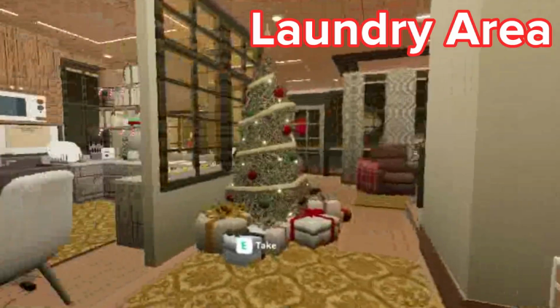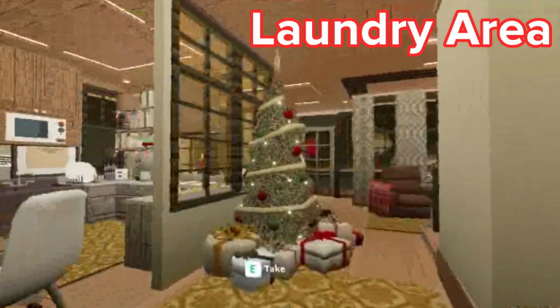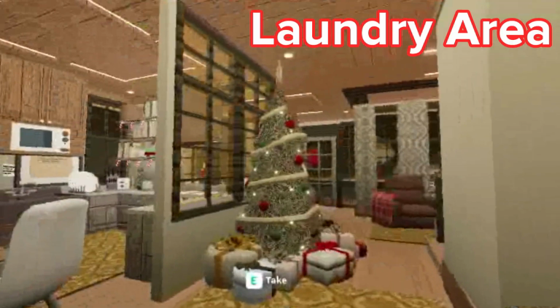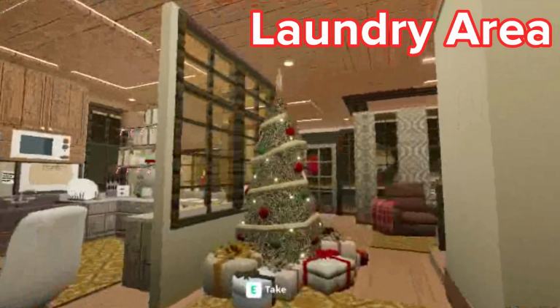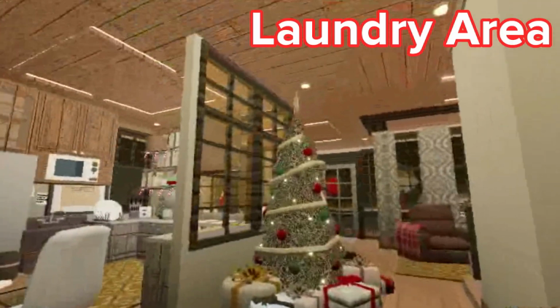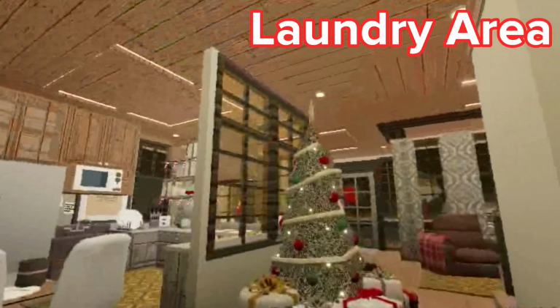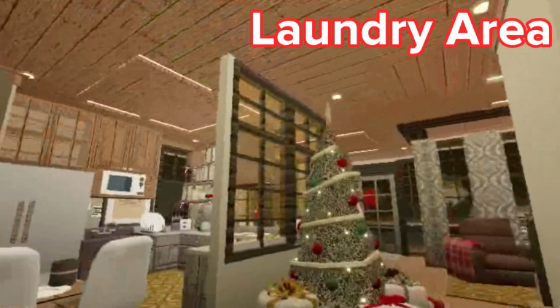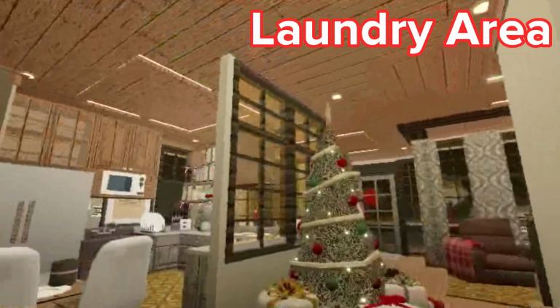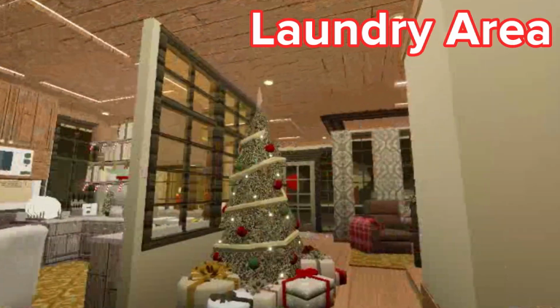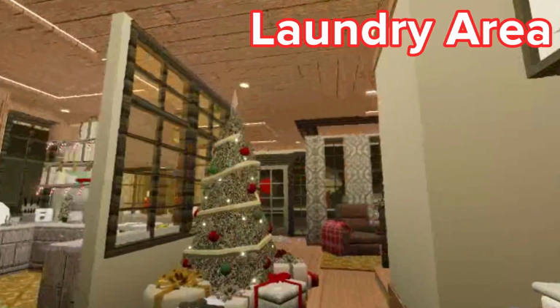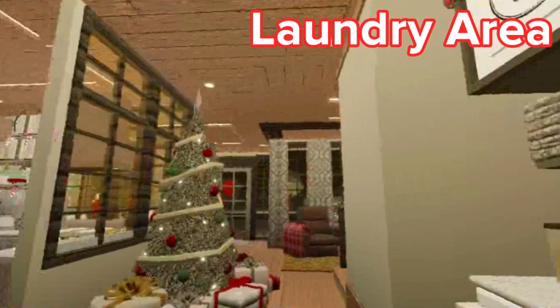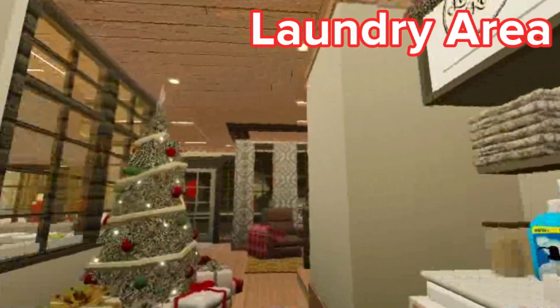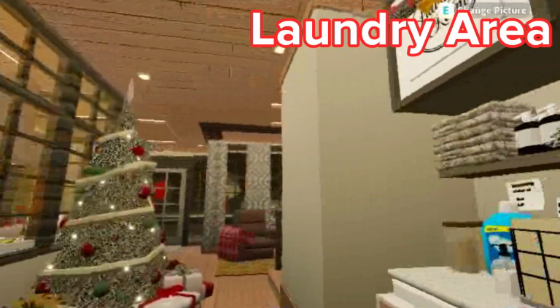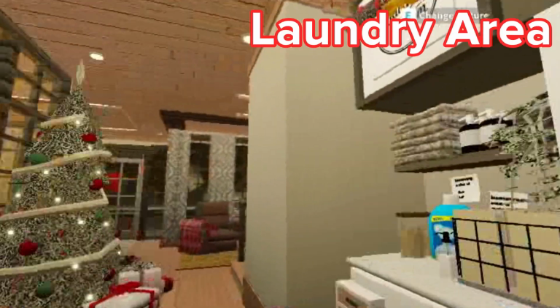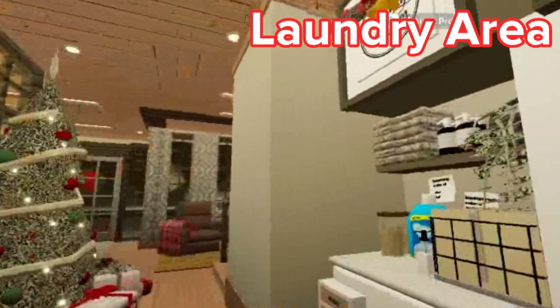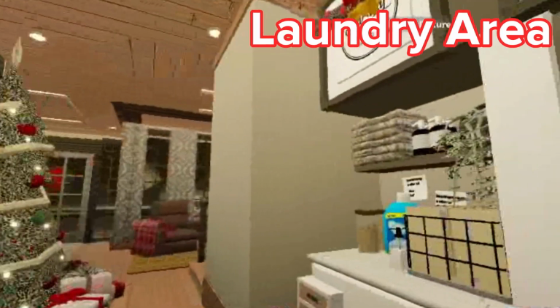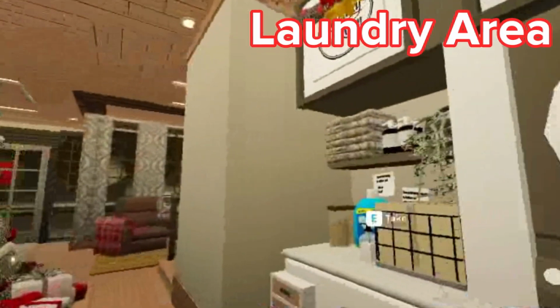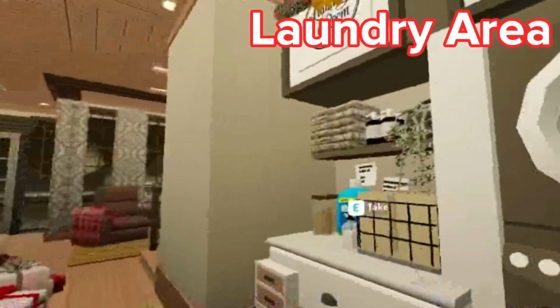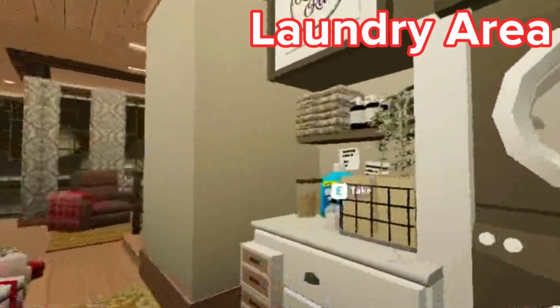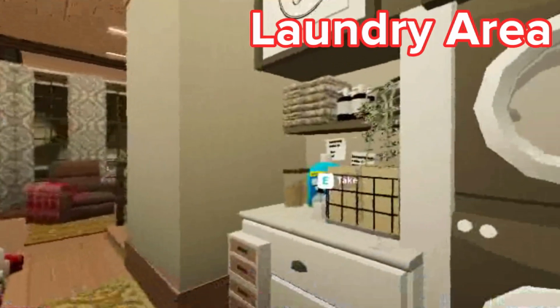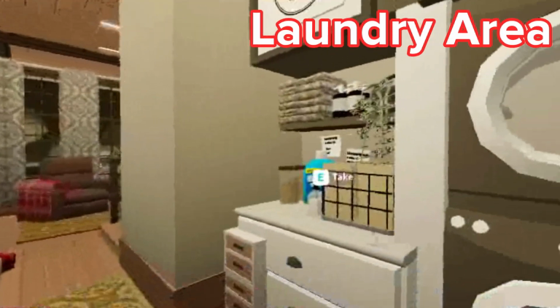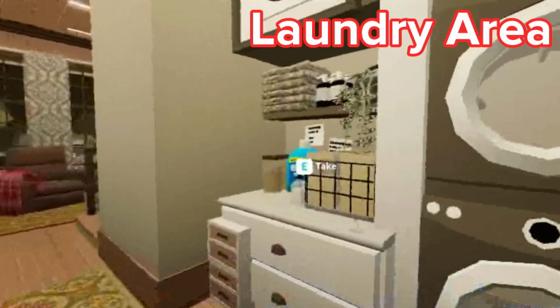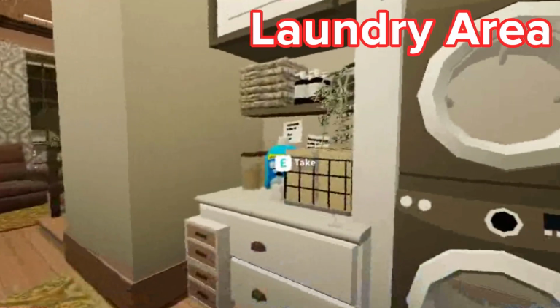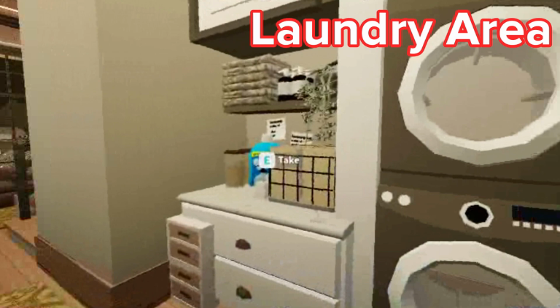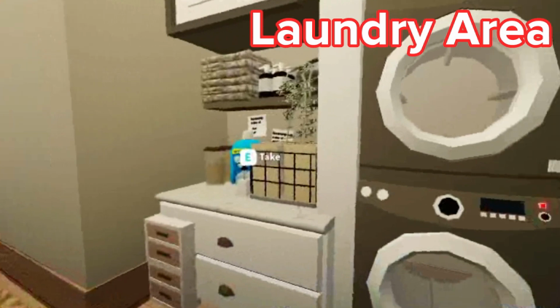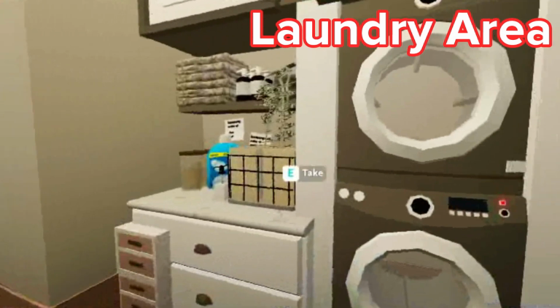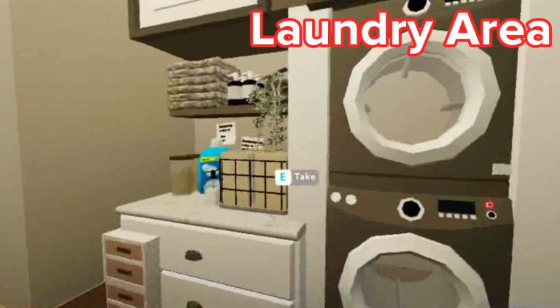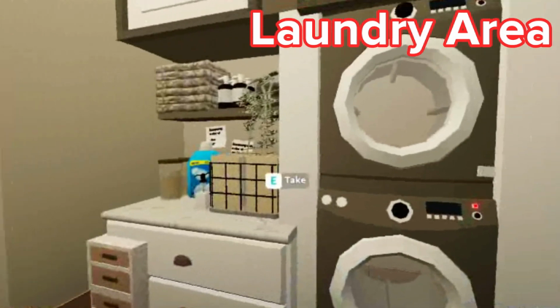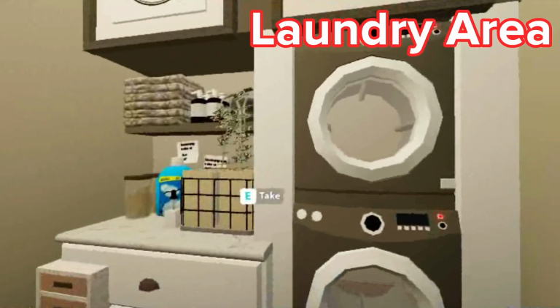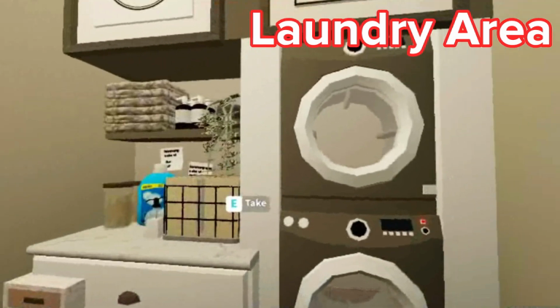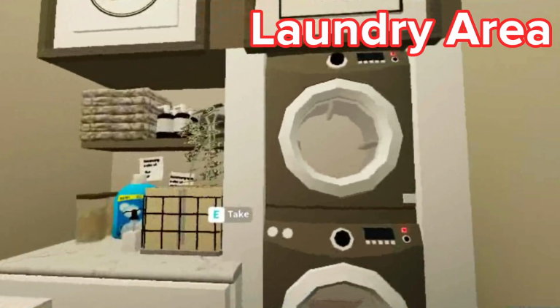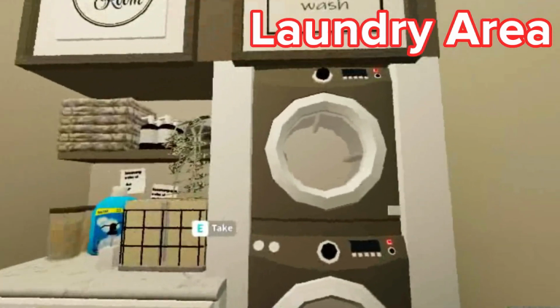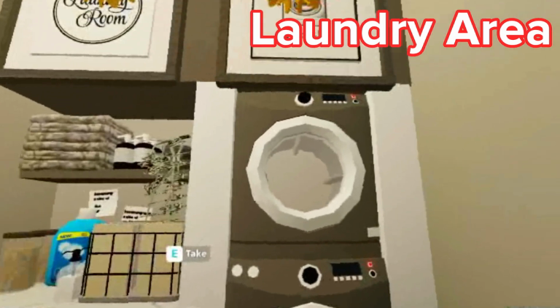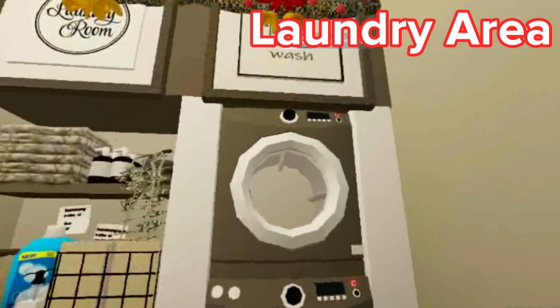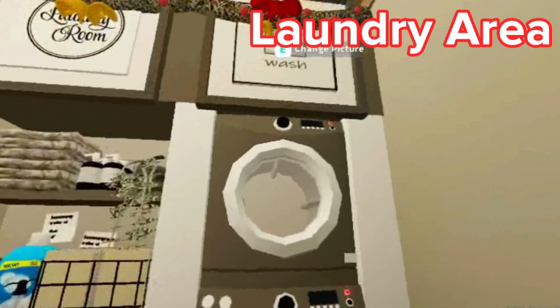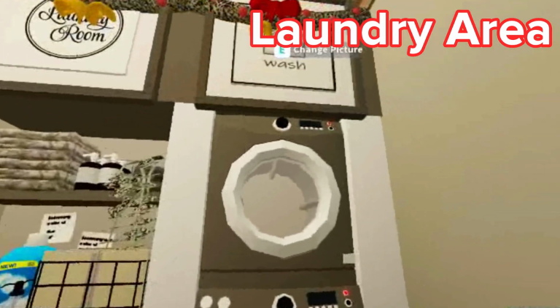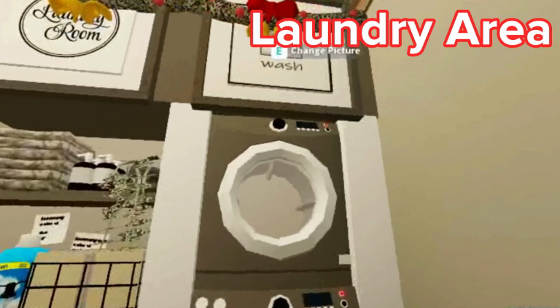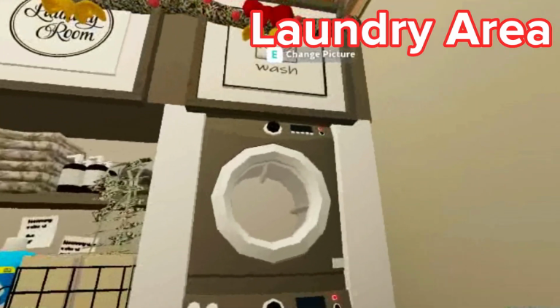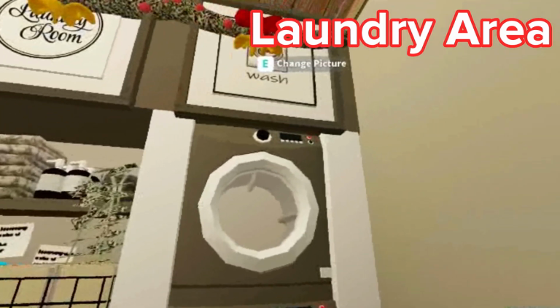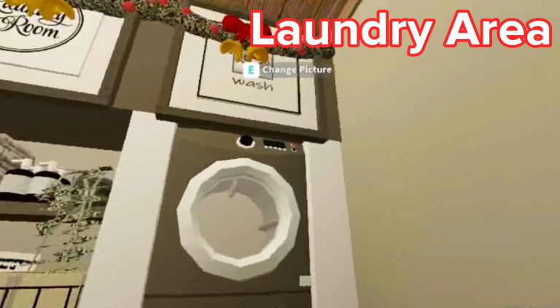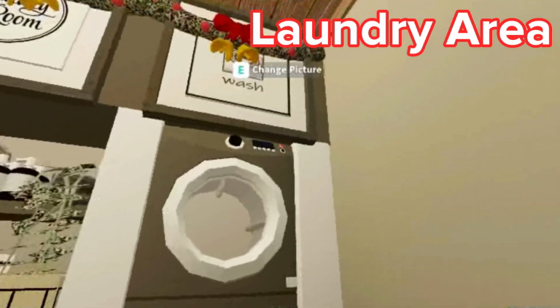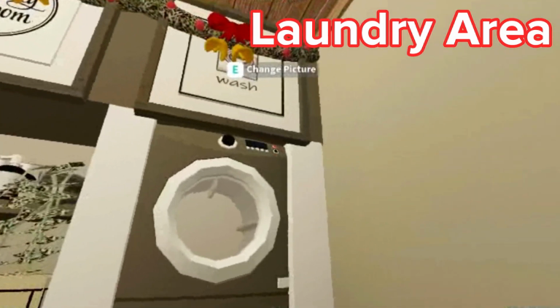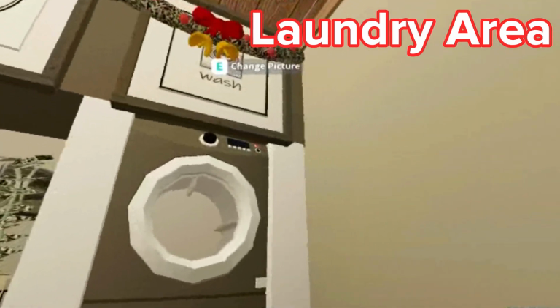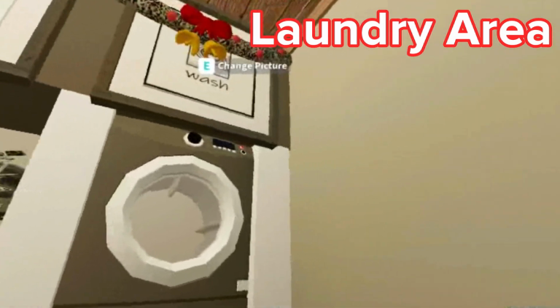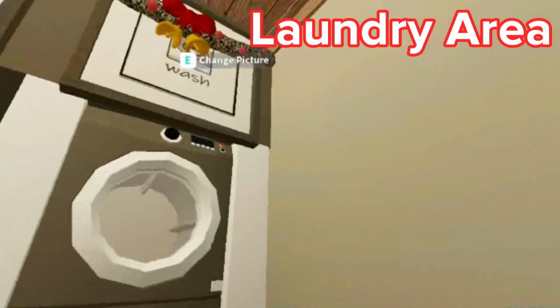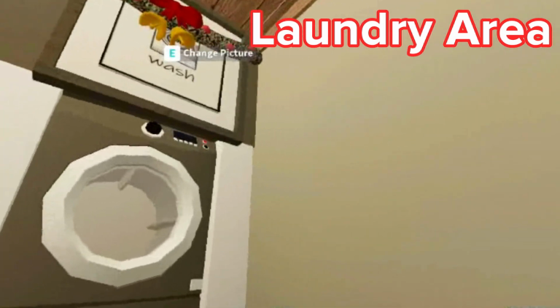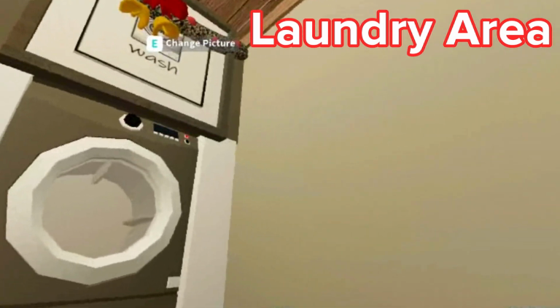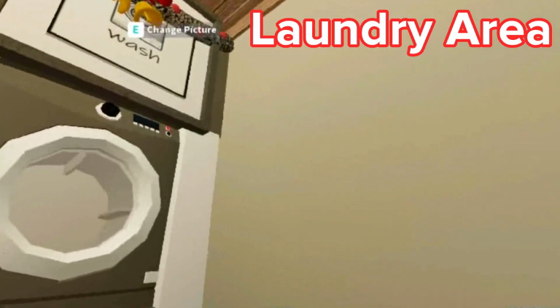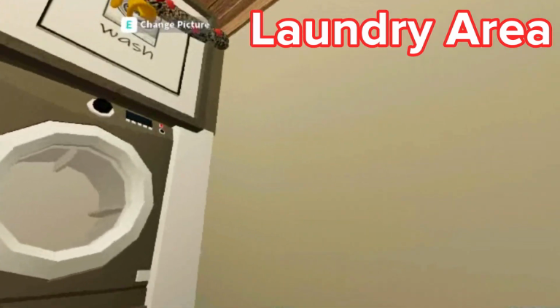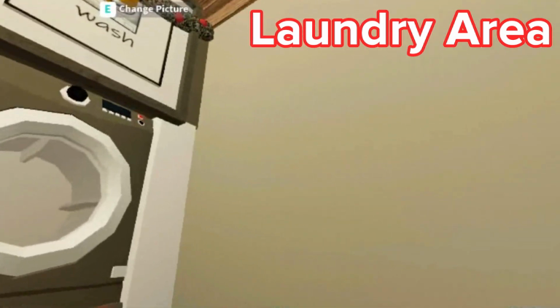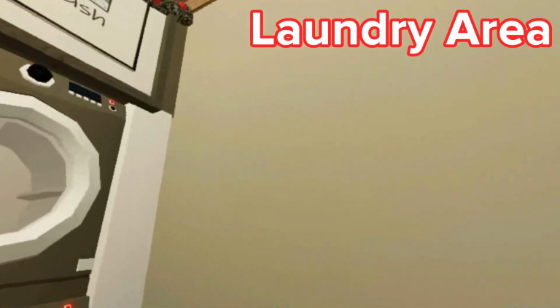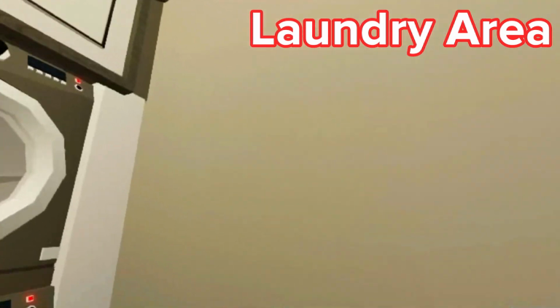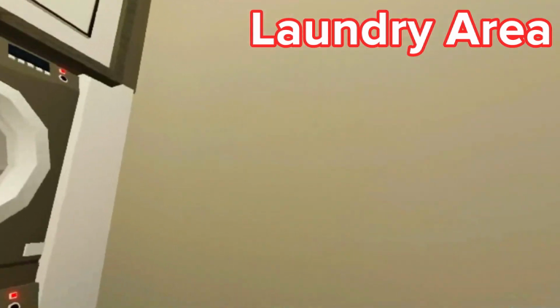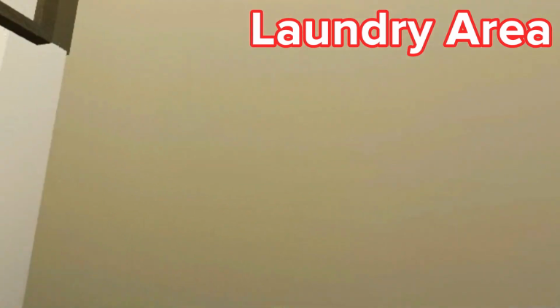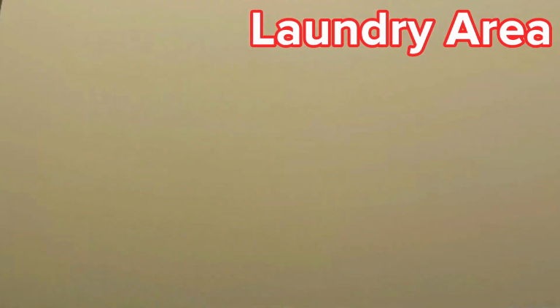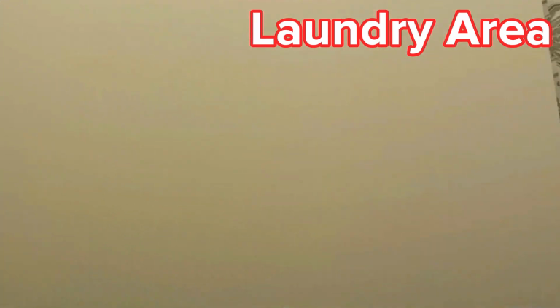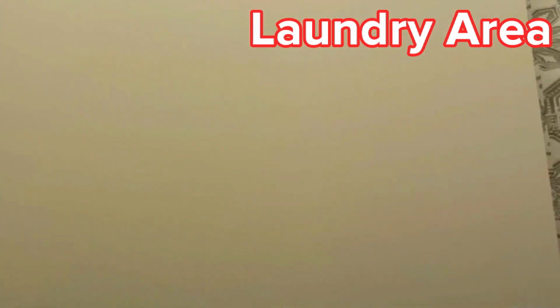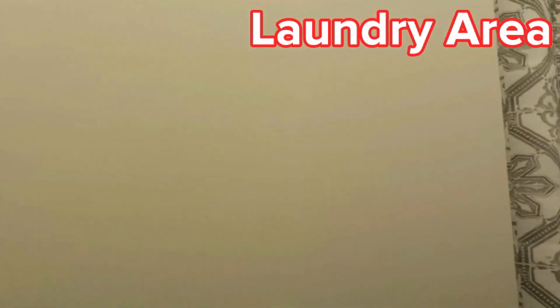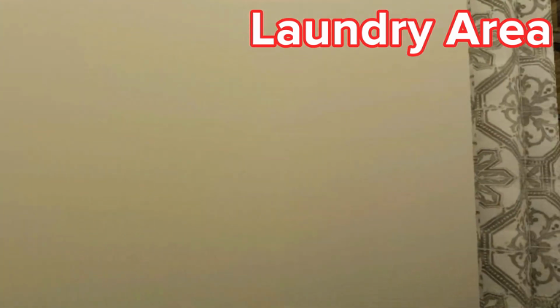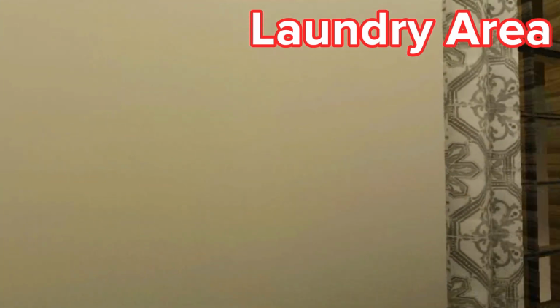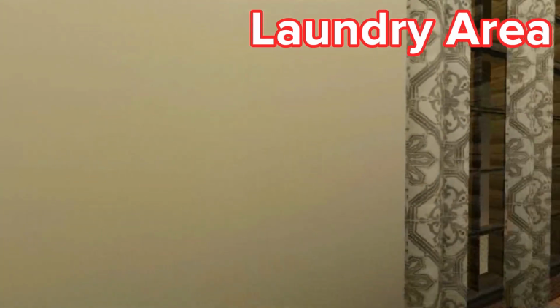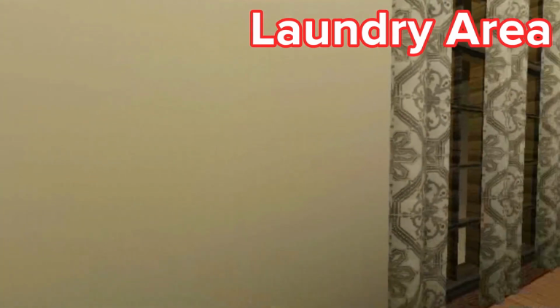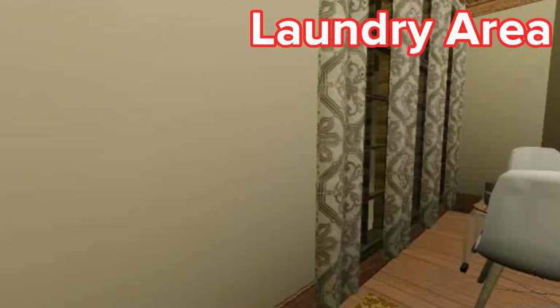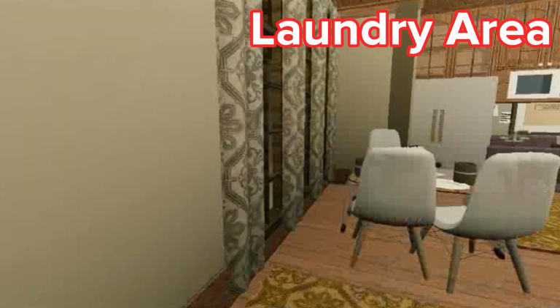So more of the Christmas tree view over here. And here is the laundry area, as you can see all decorated for Christmas of course.